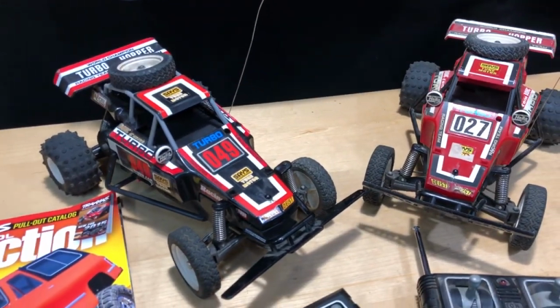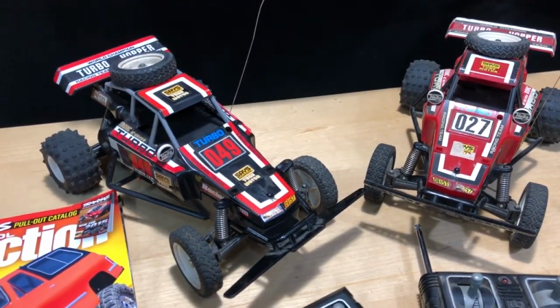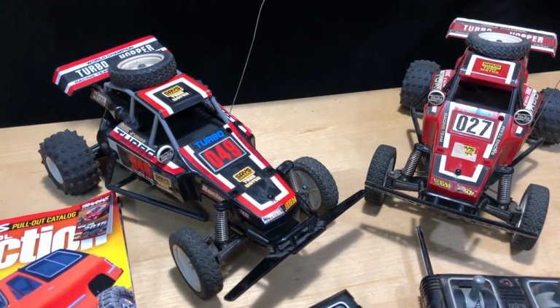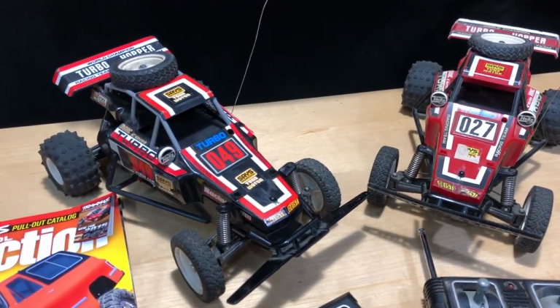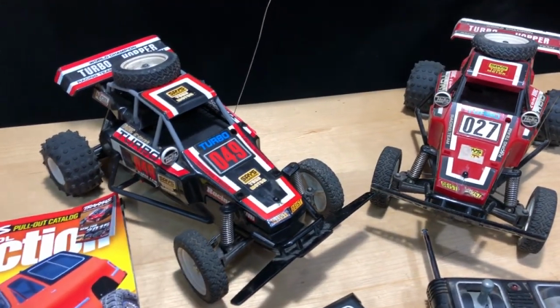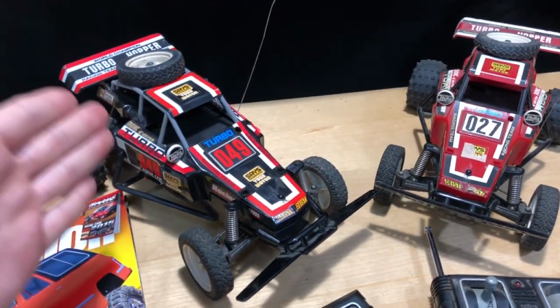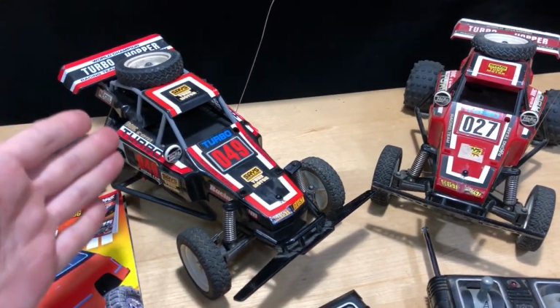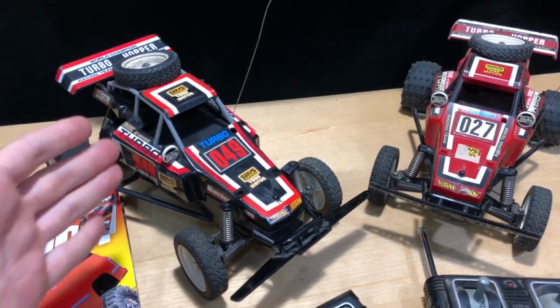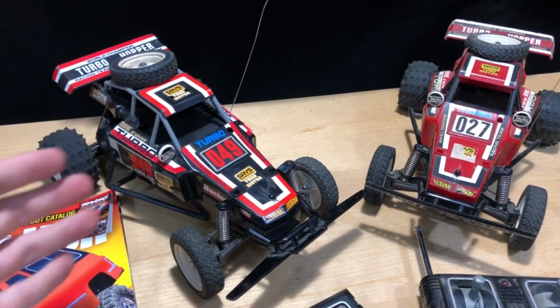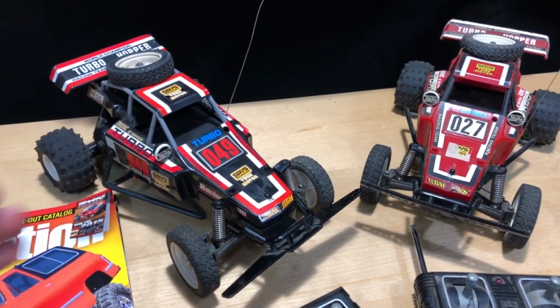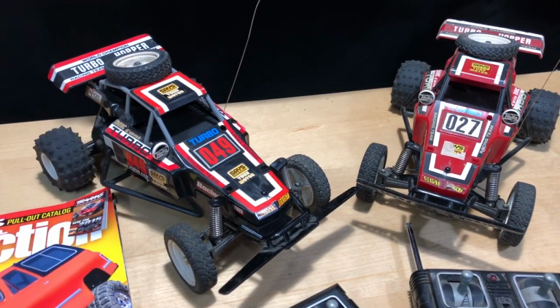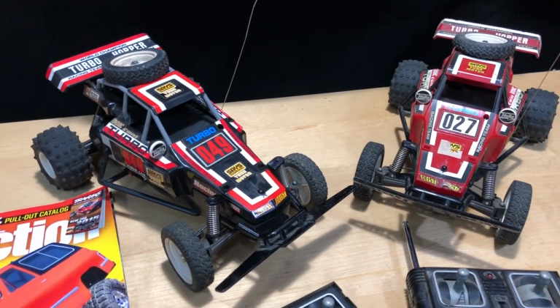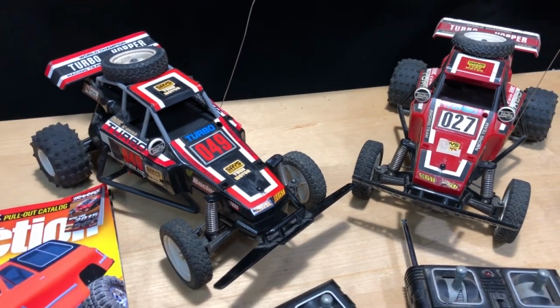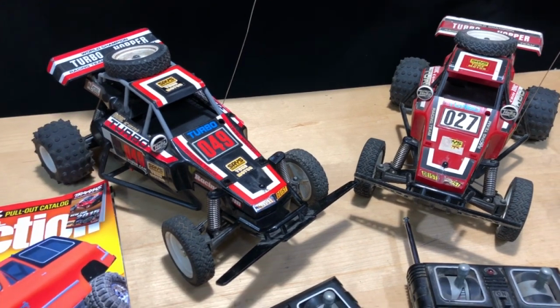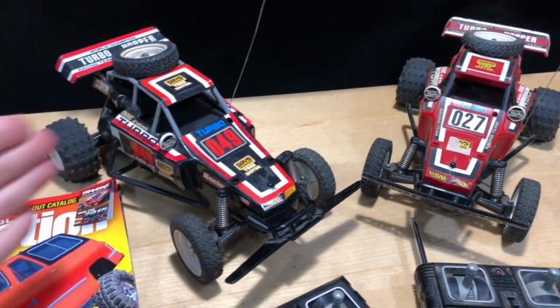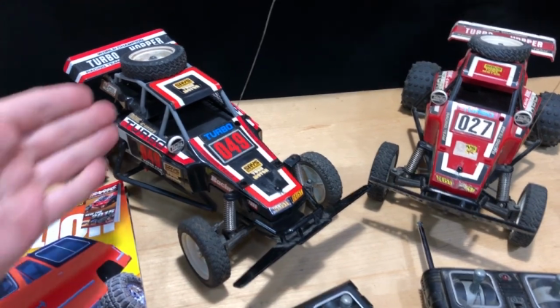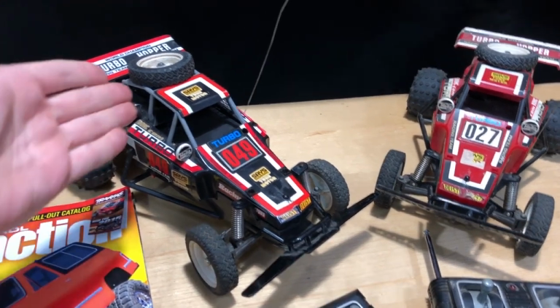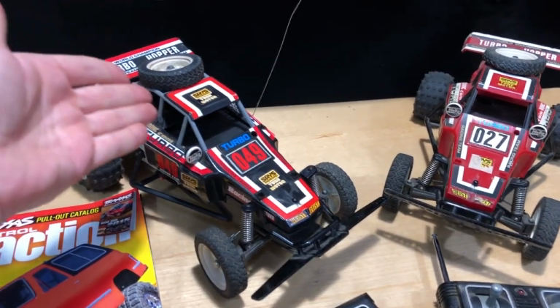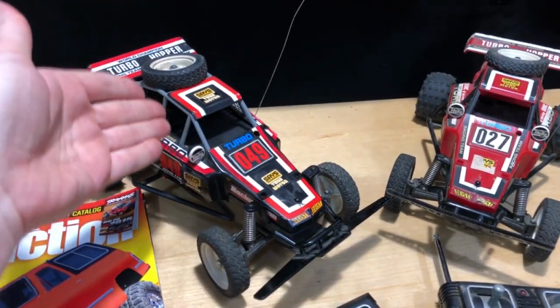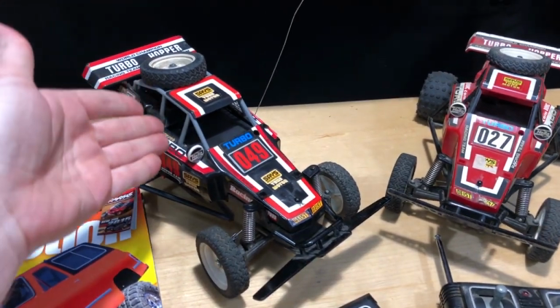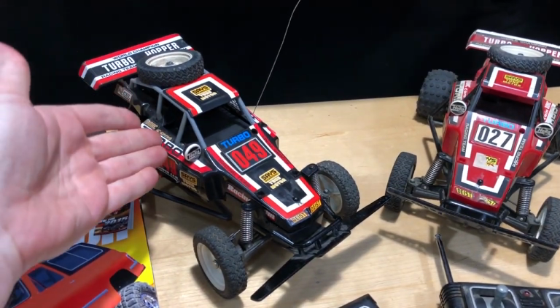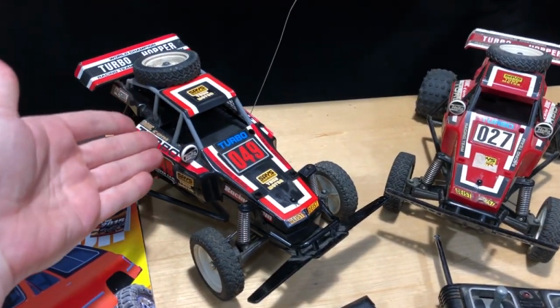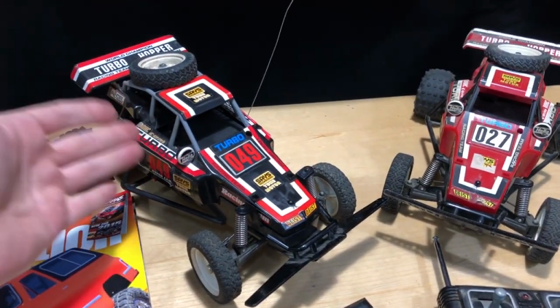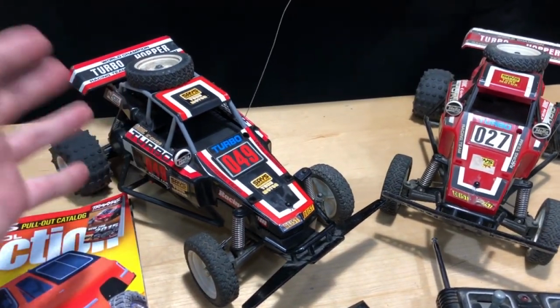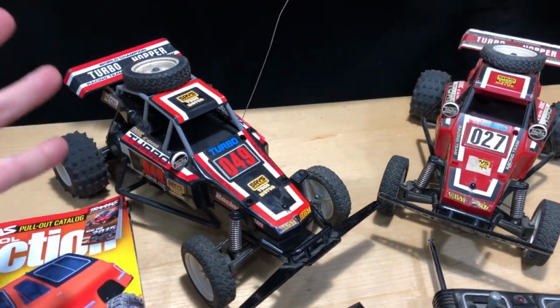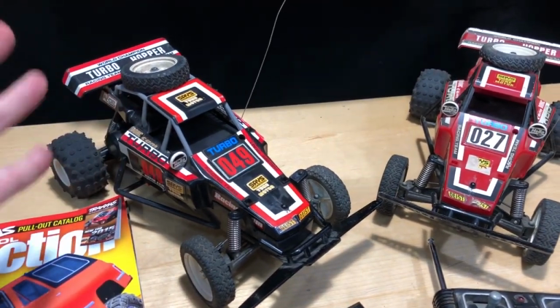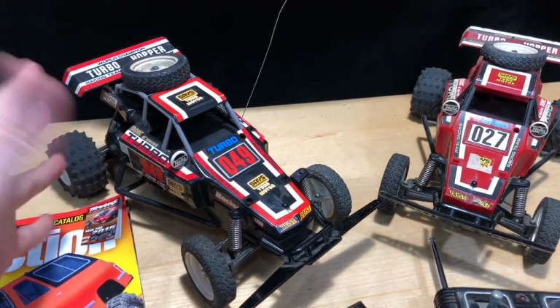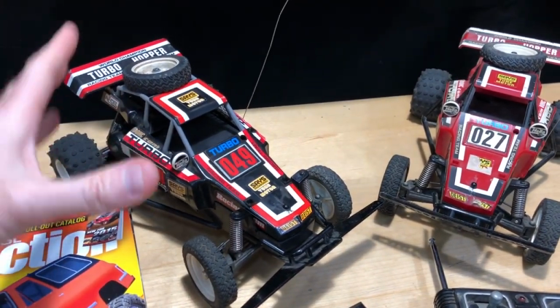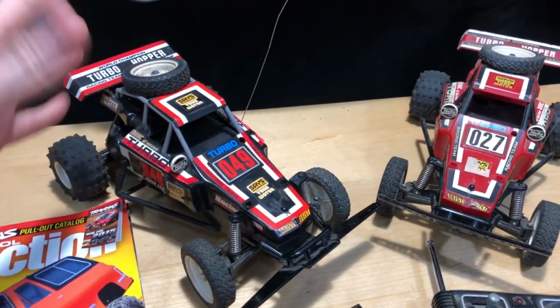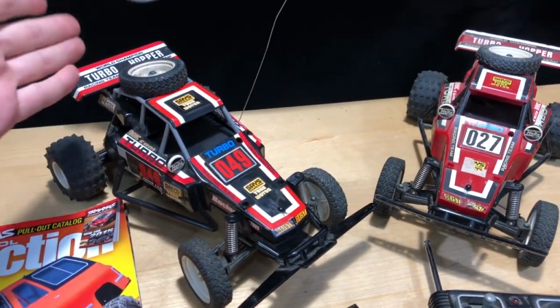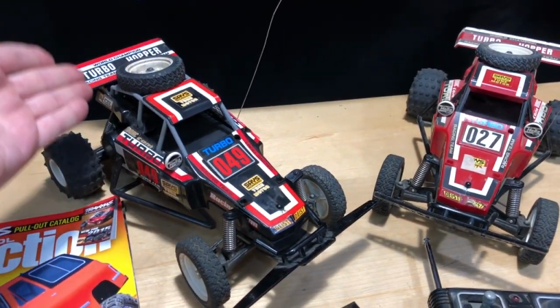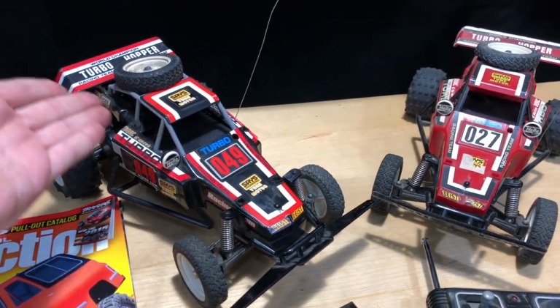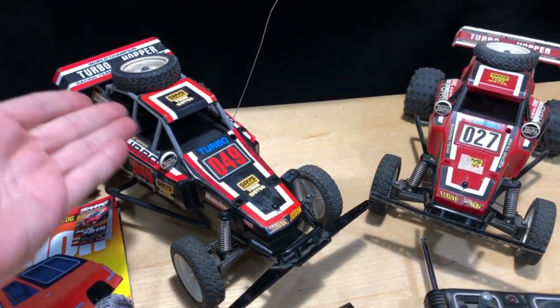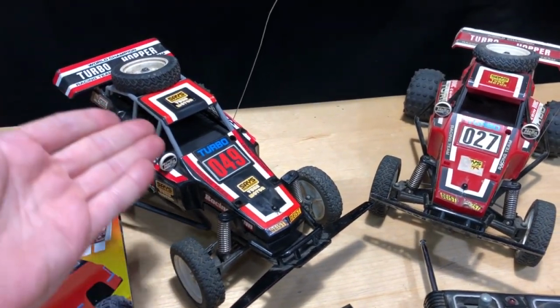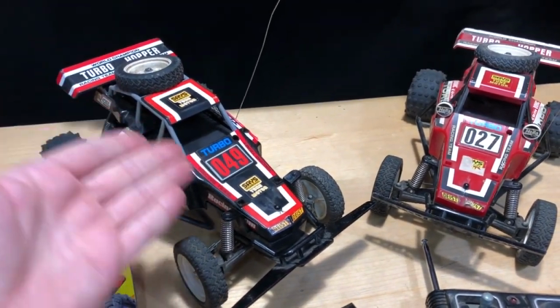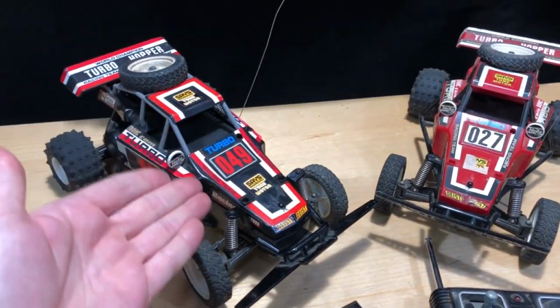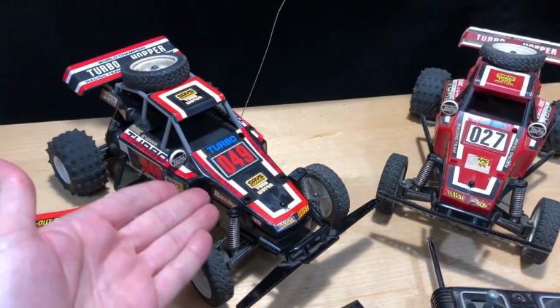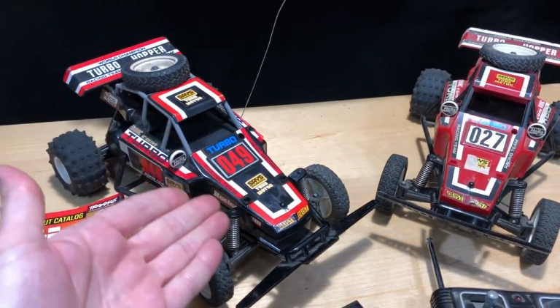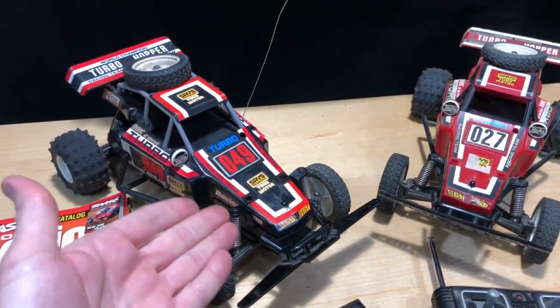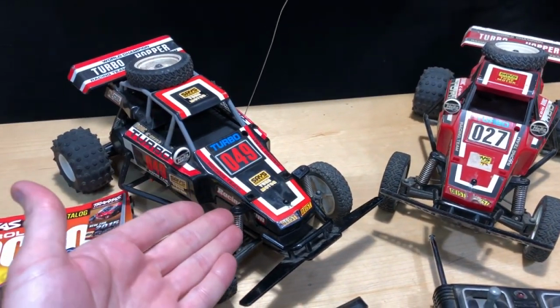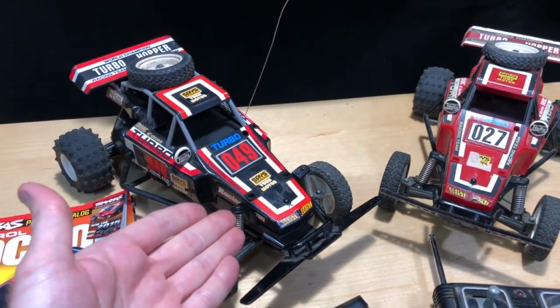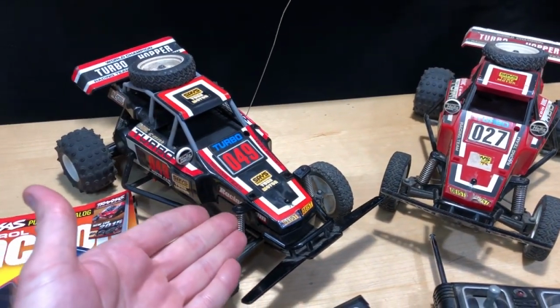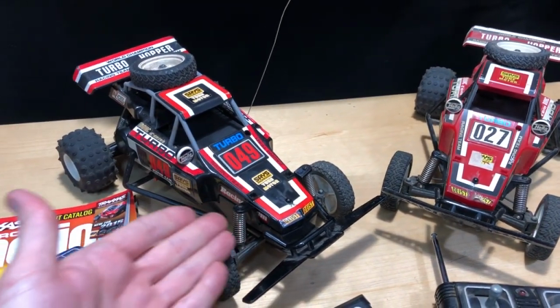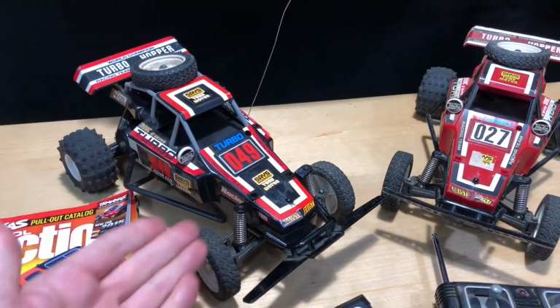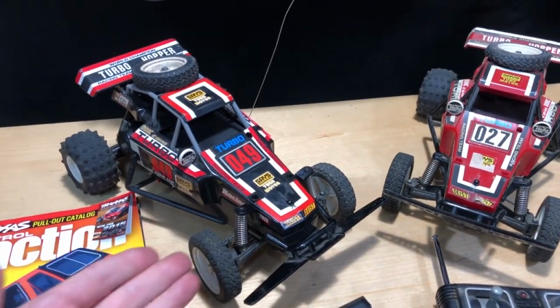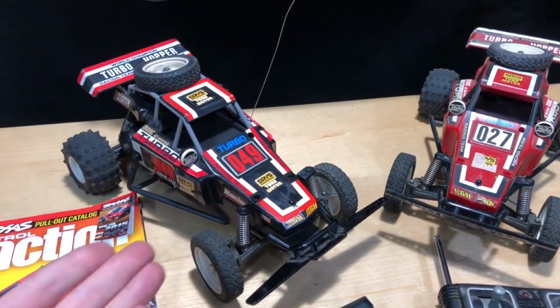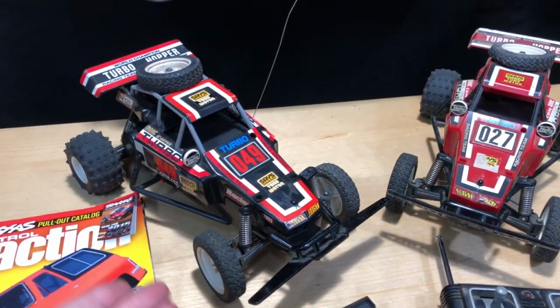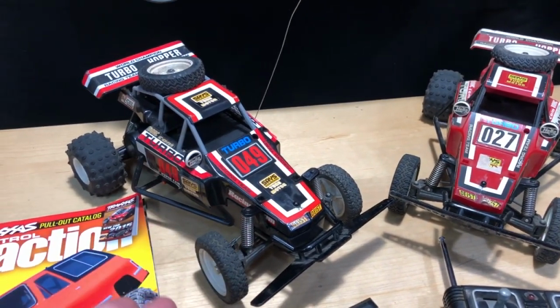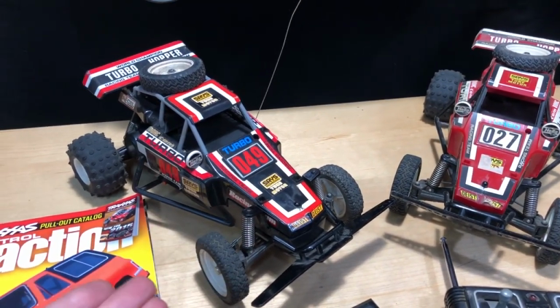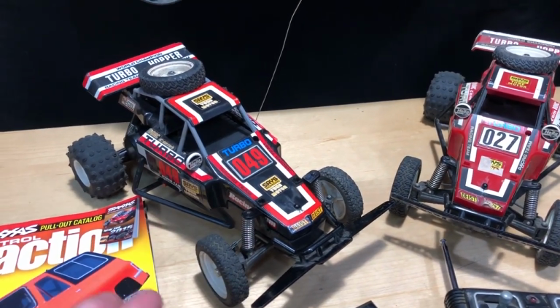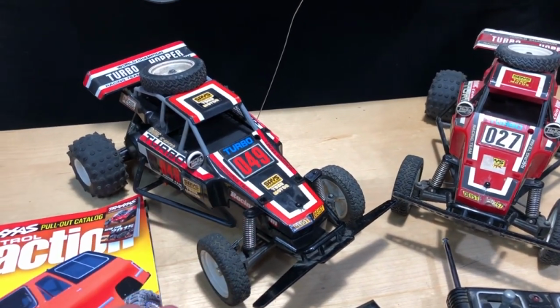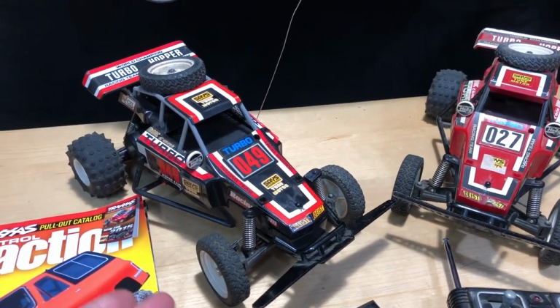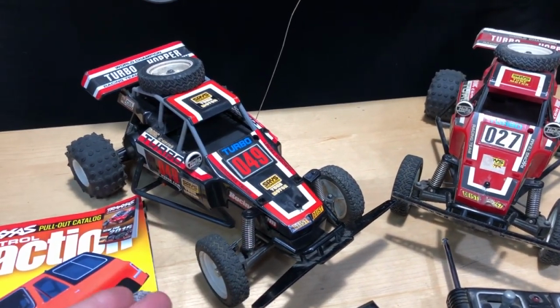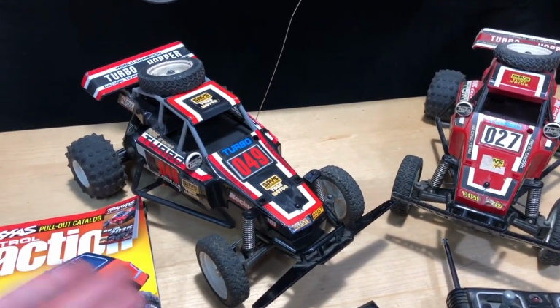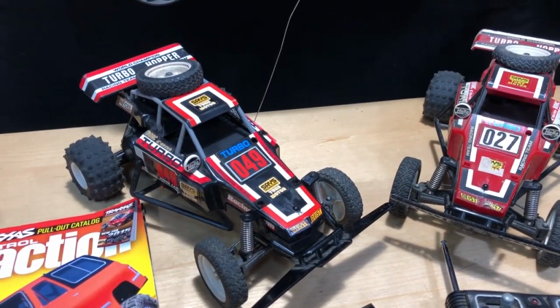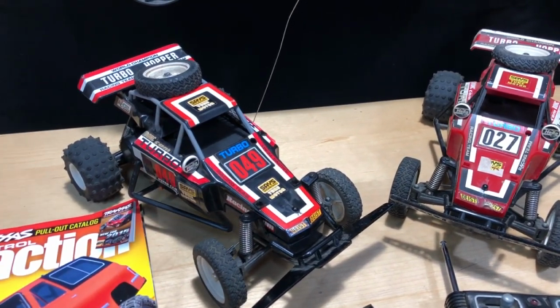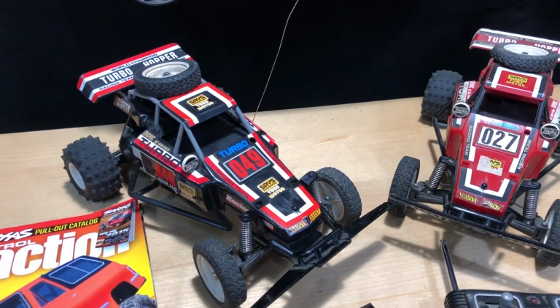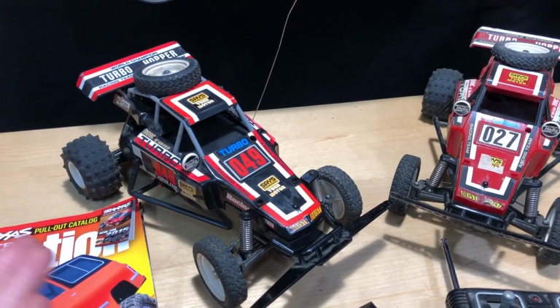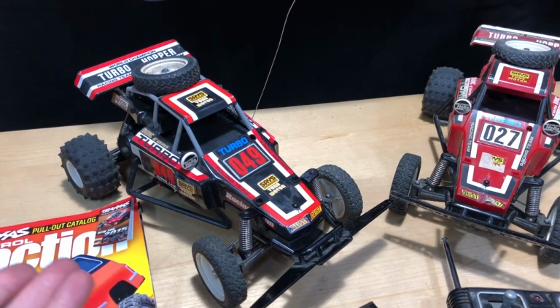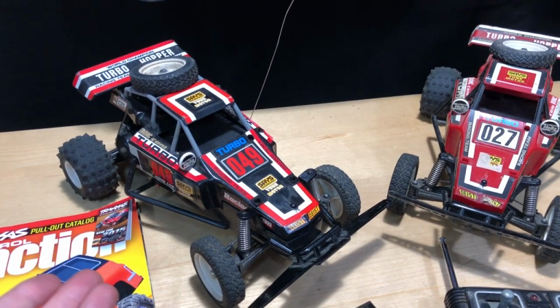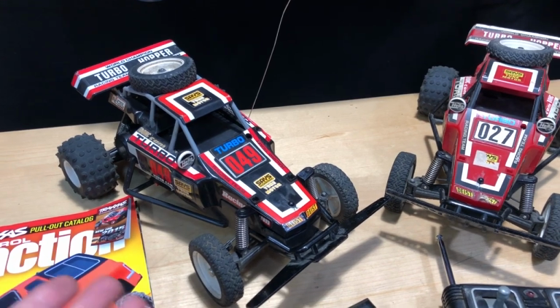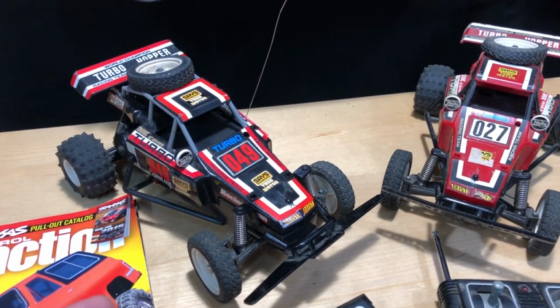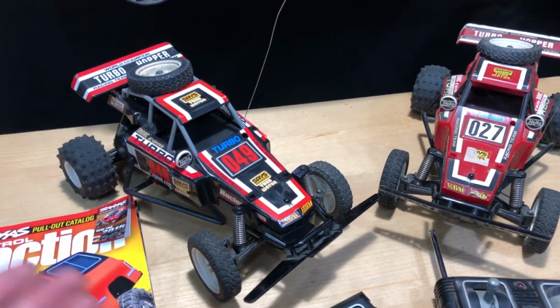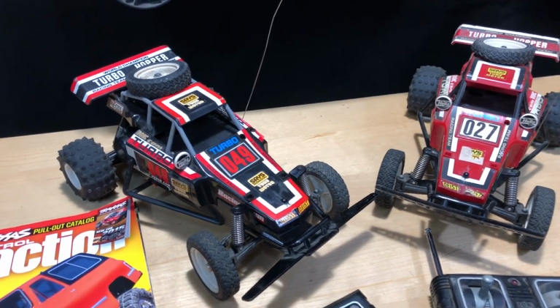It takes eight AA batteries. This is the same exact model as the one I had back in elementary school.